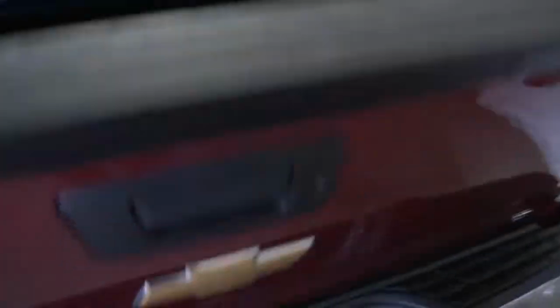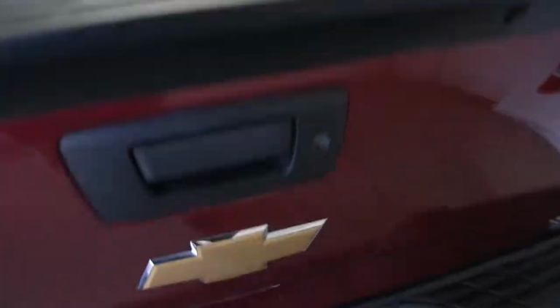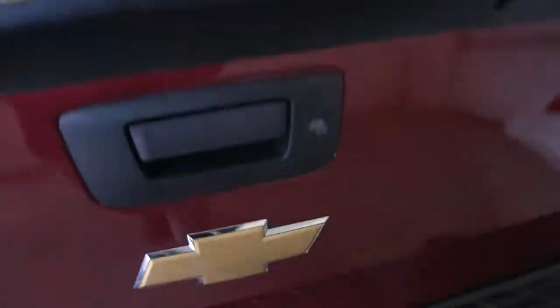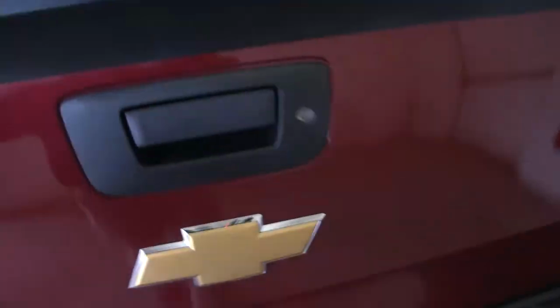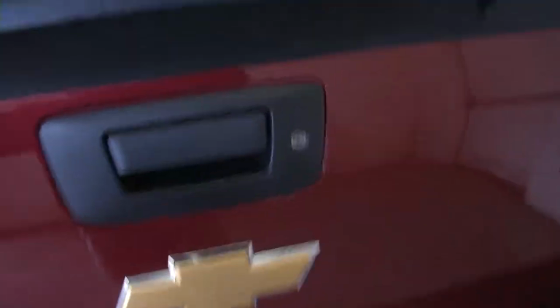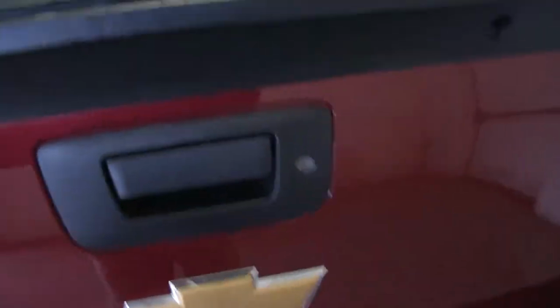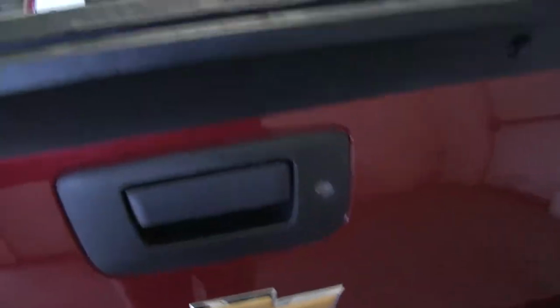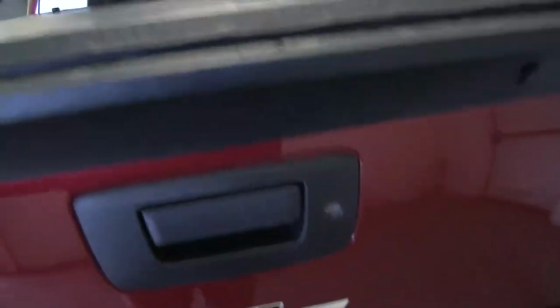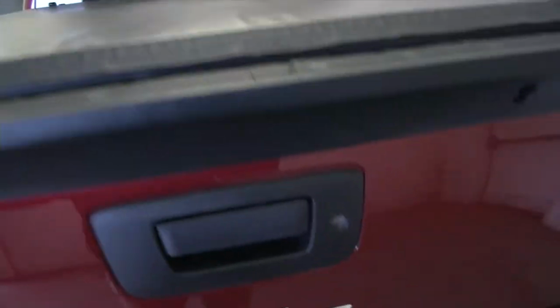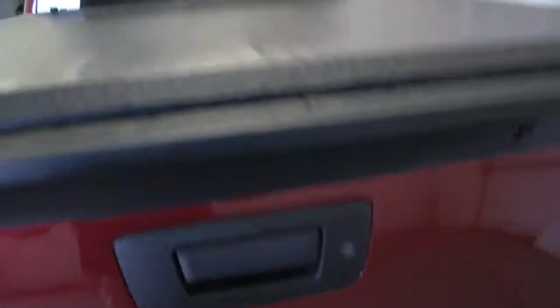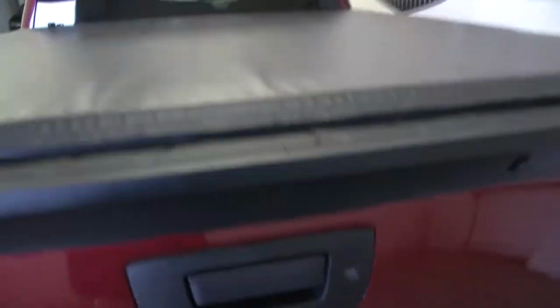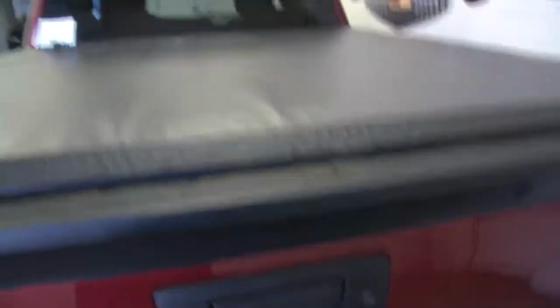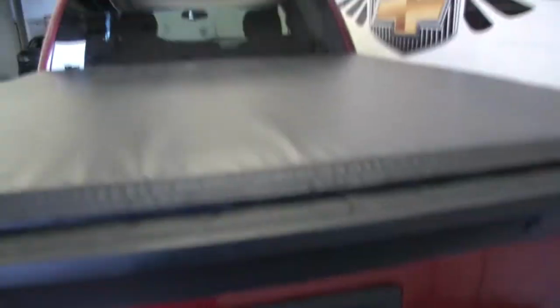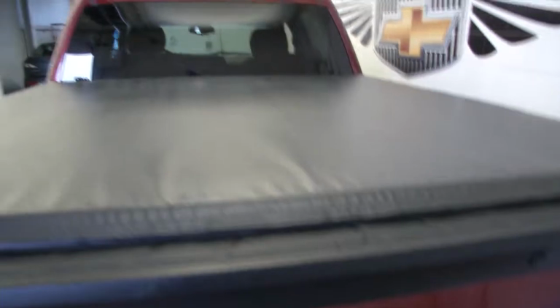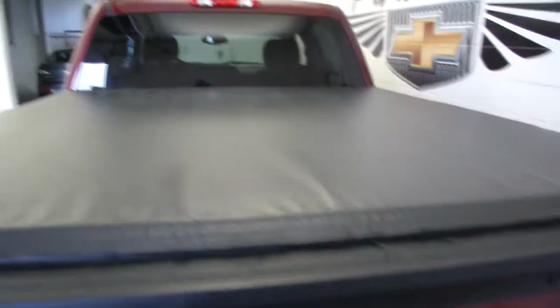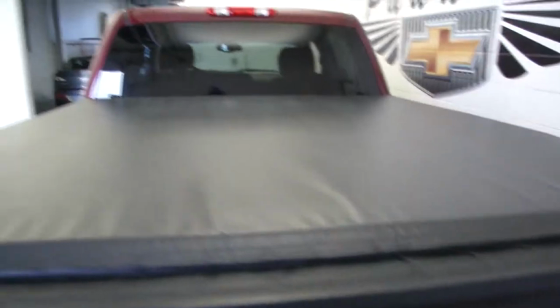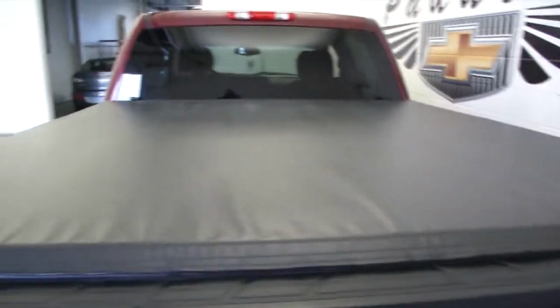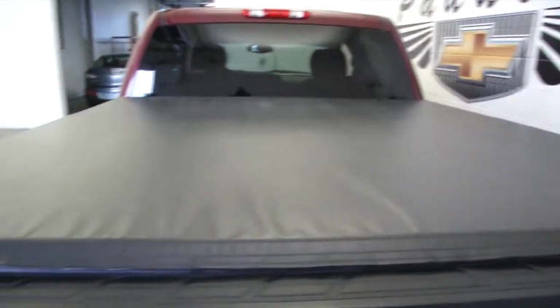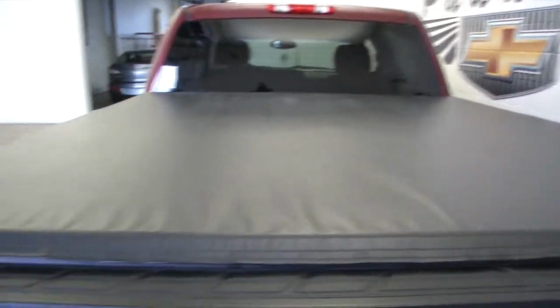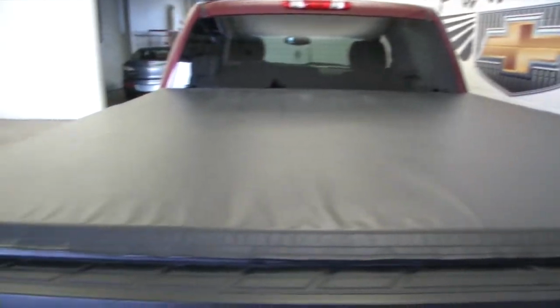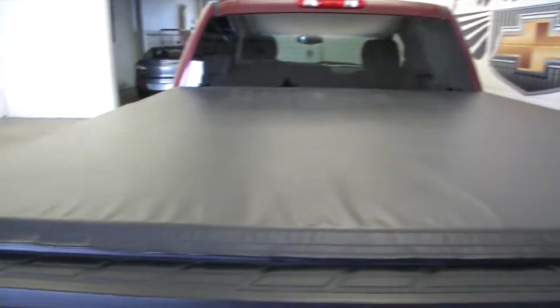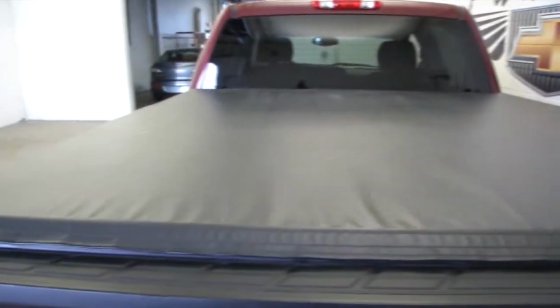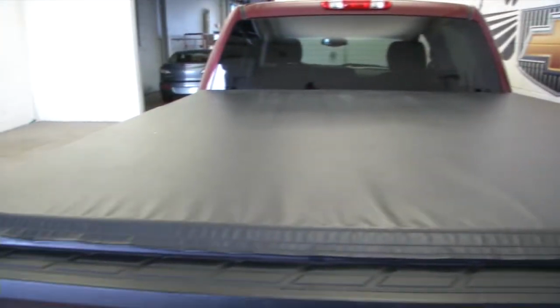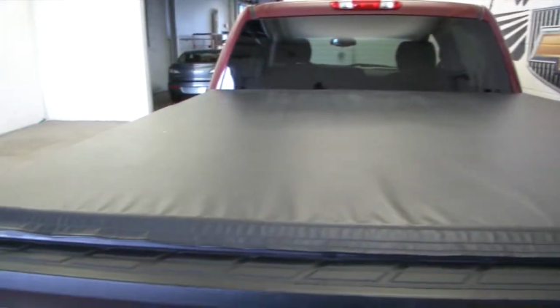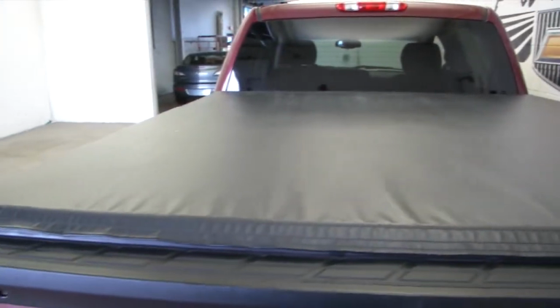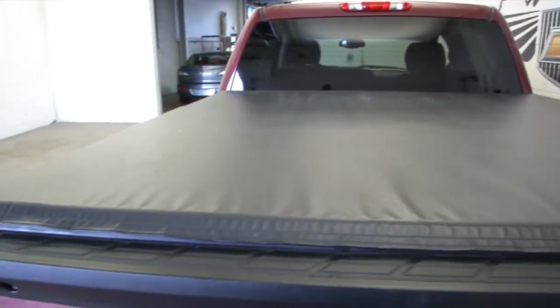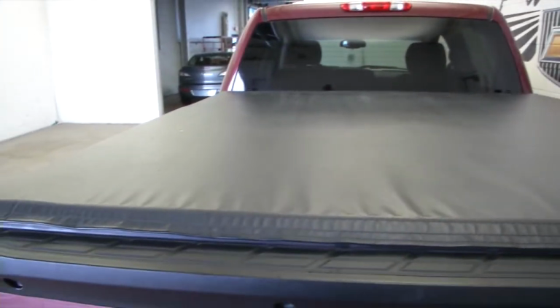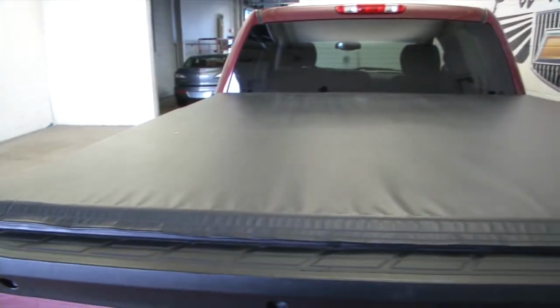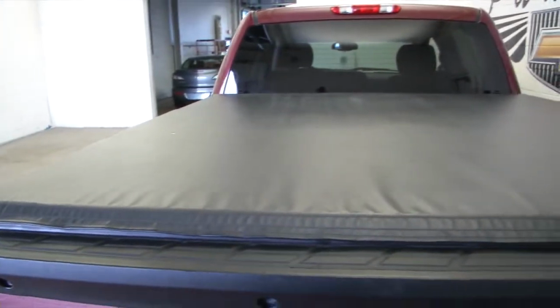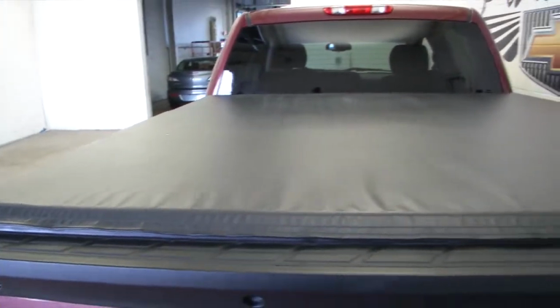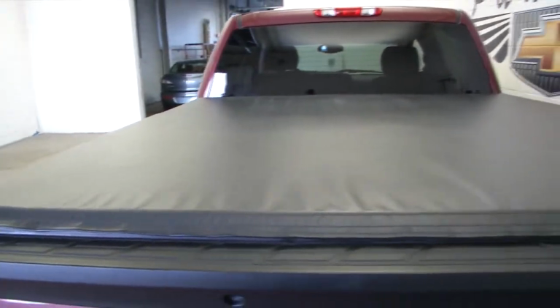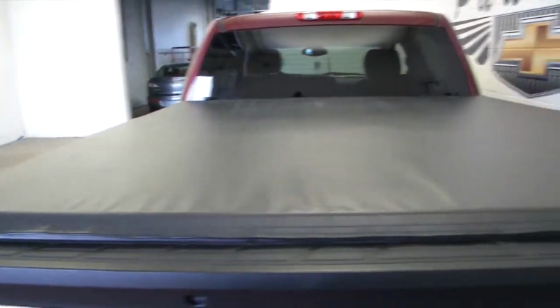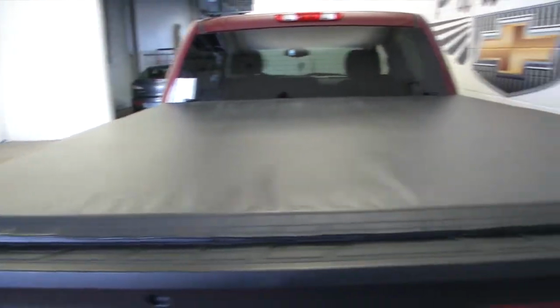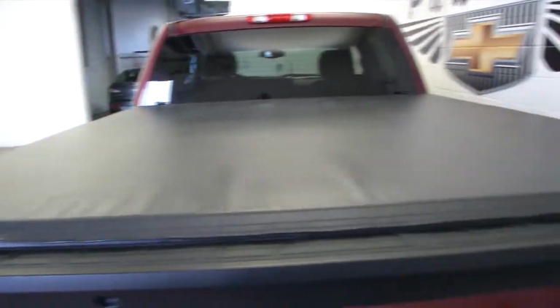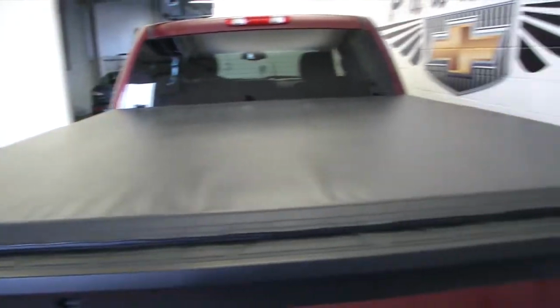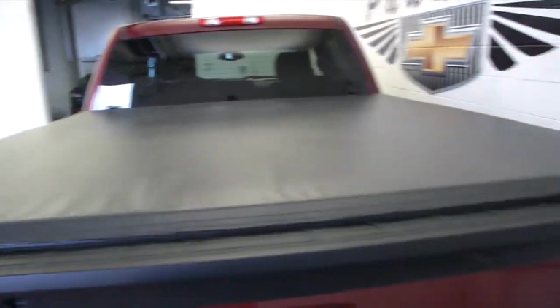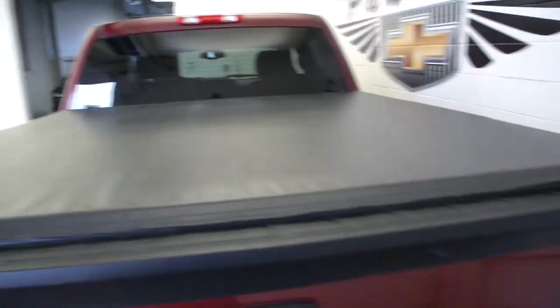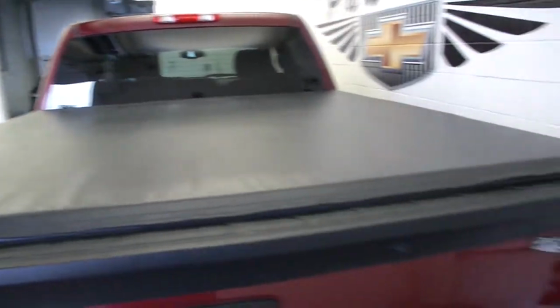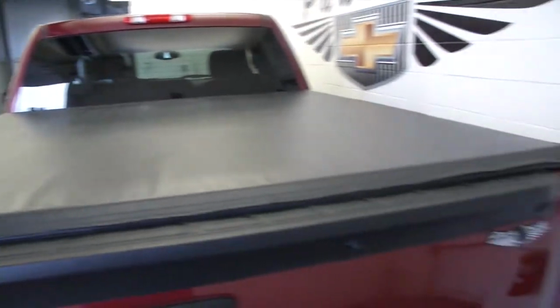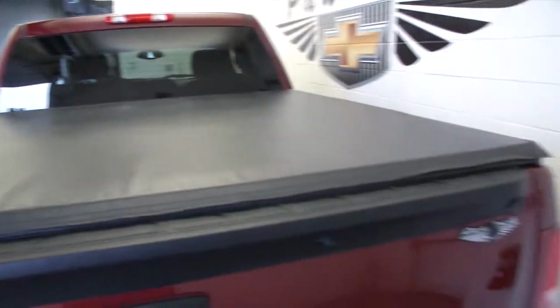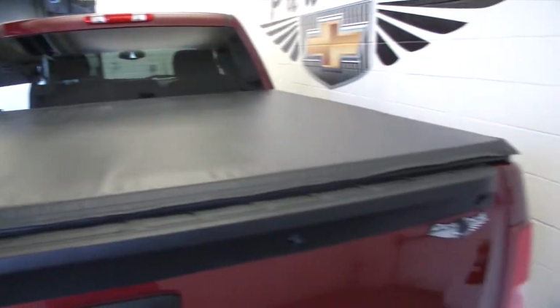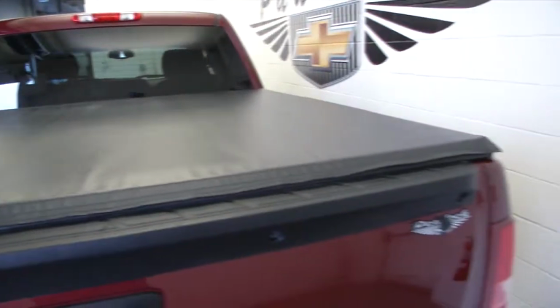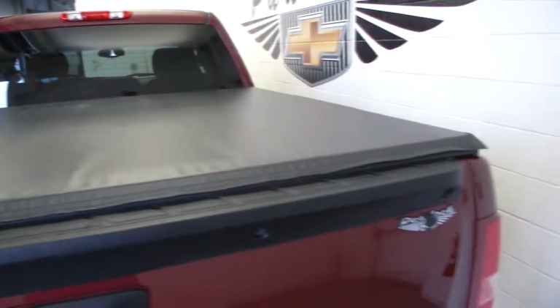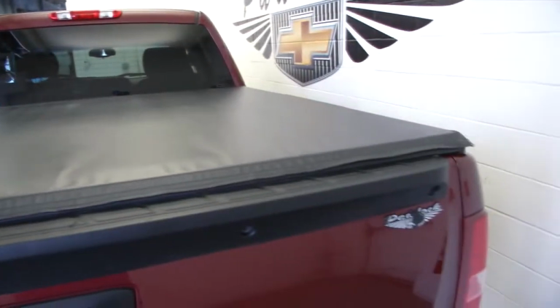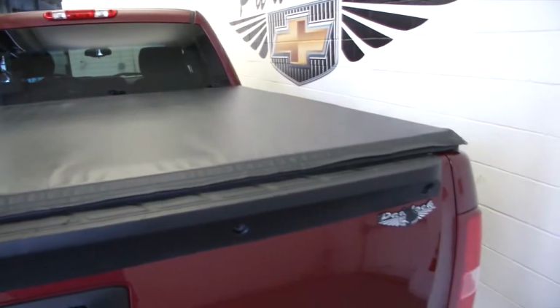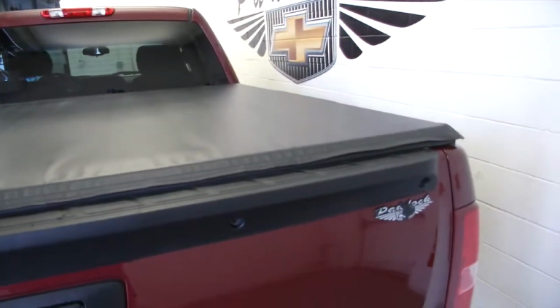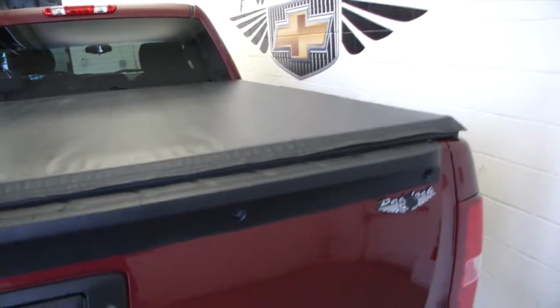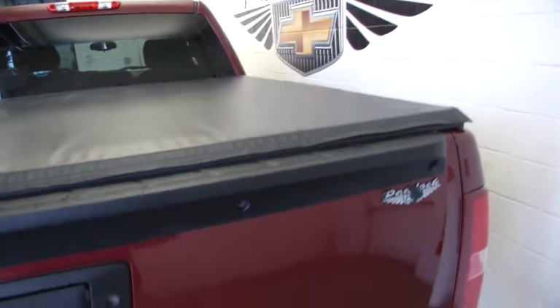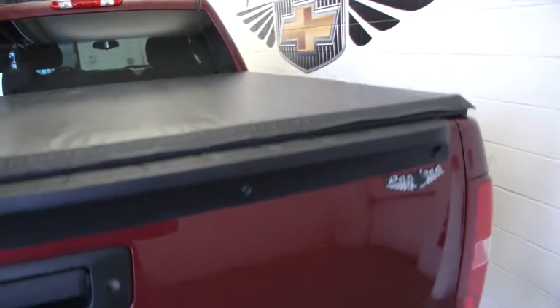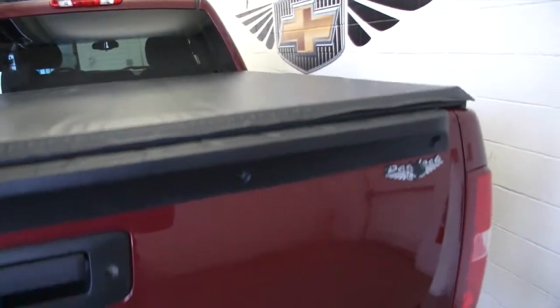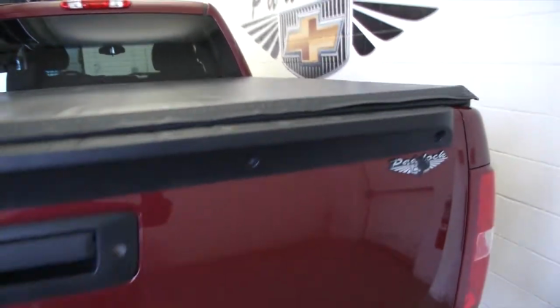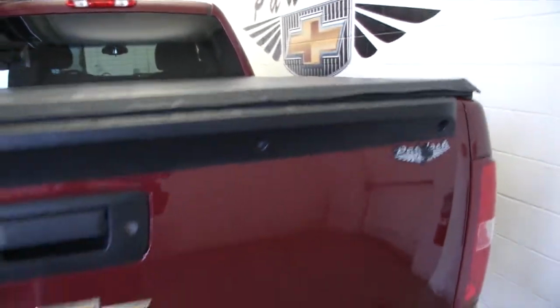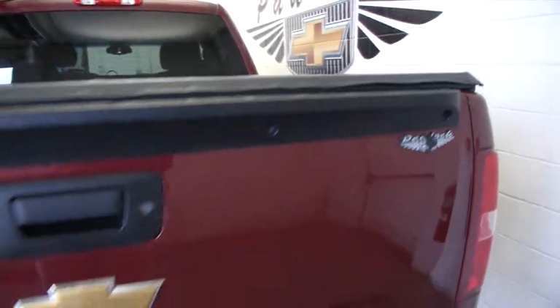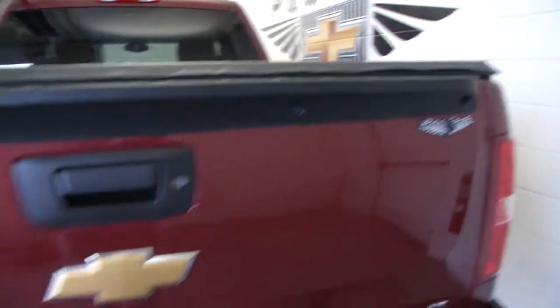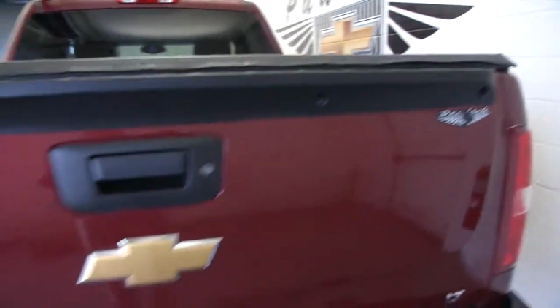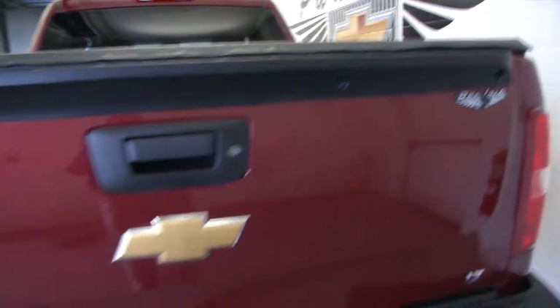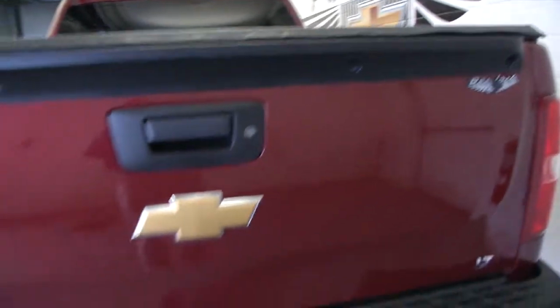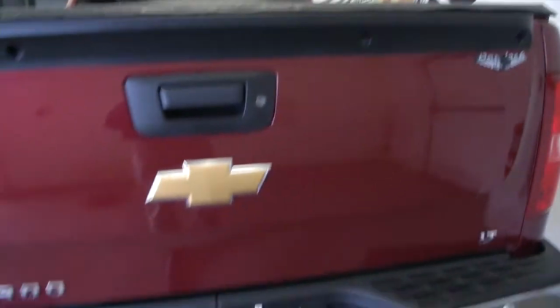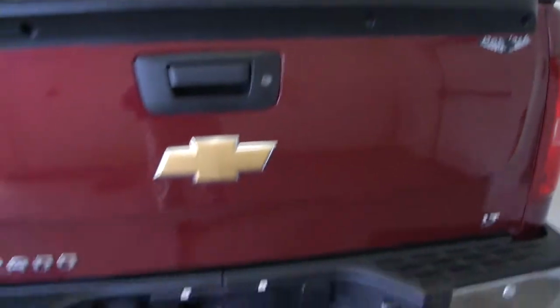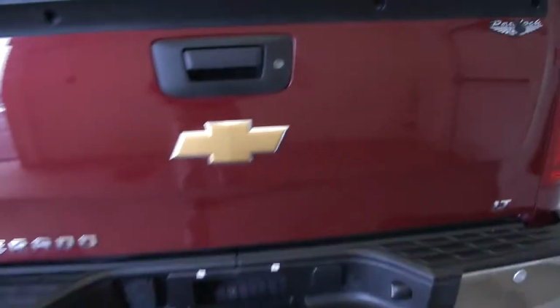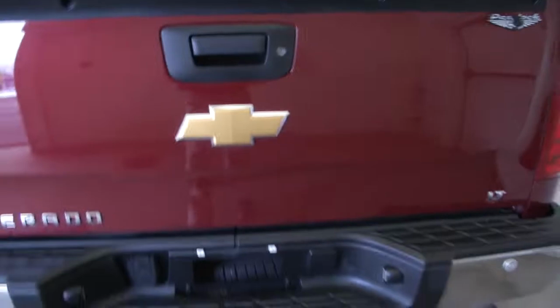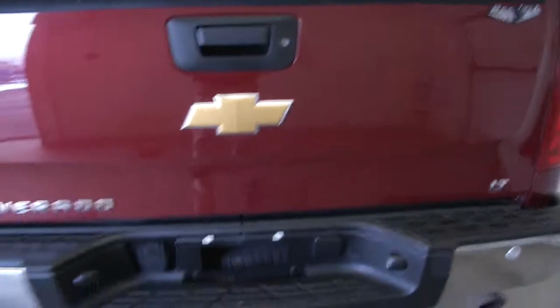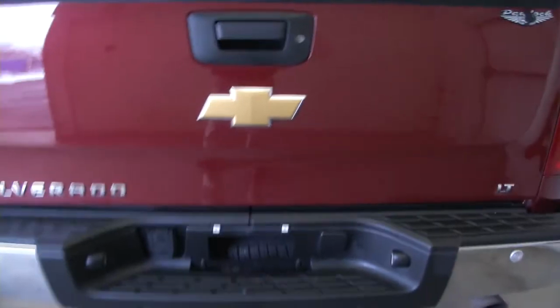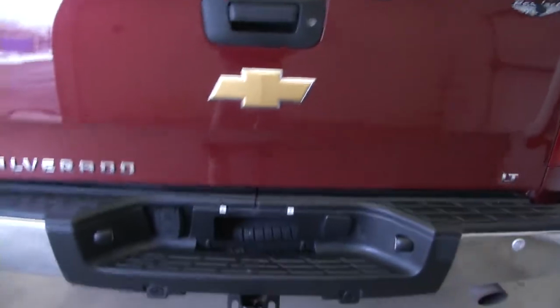Tonneau cover, again in great condition. Swing down — this Silverado's ready to tow.